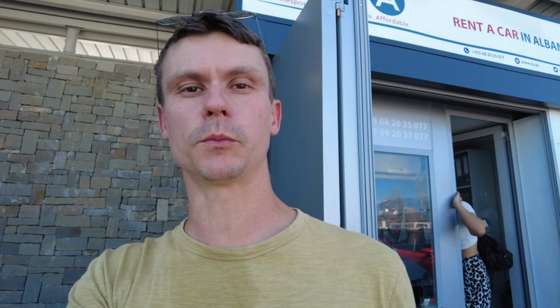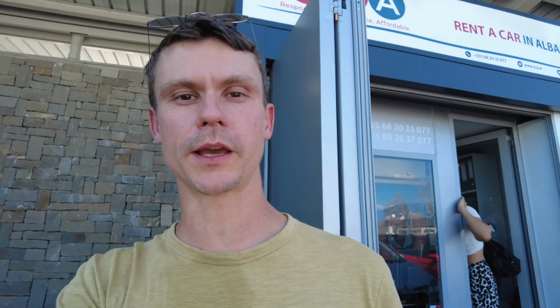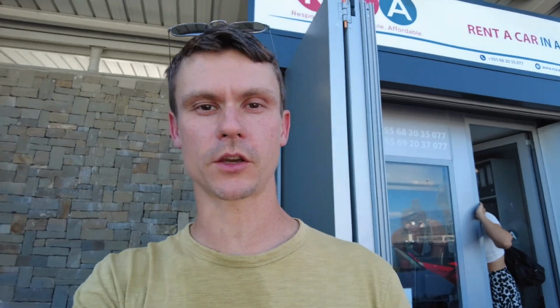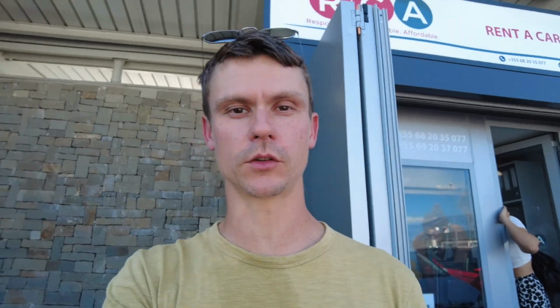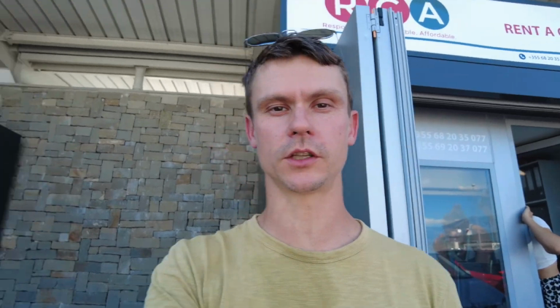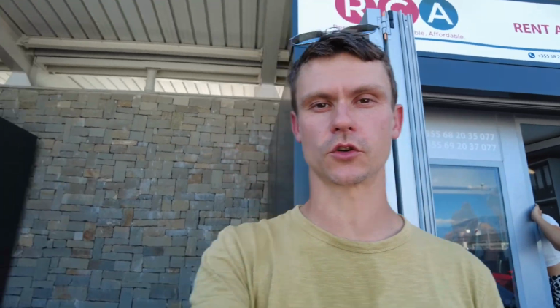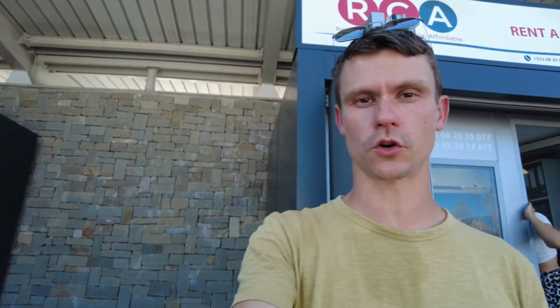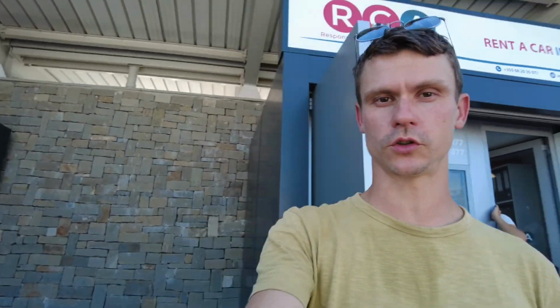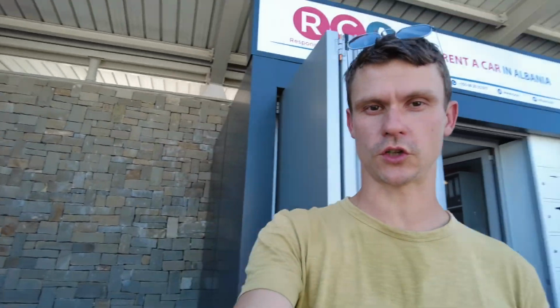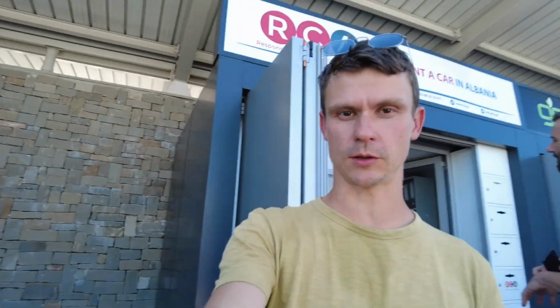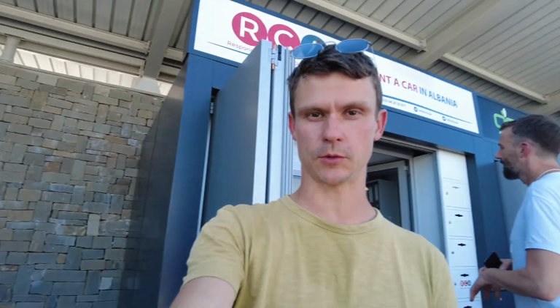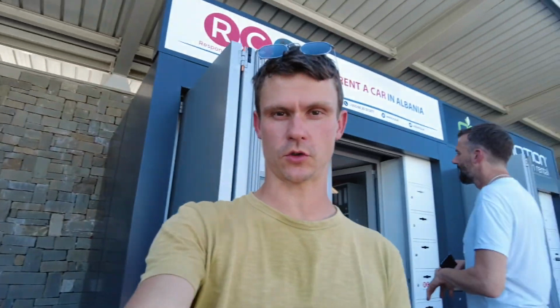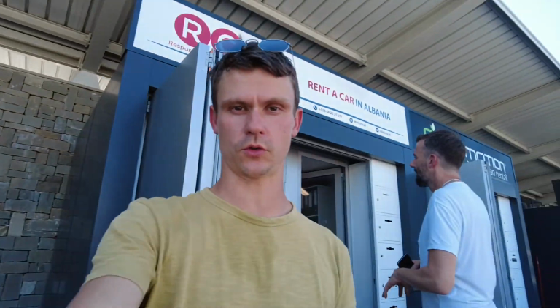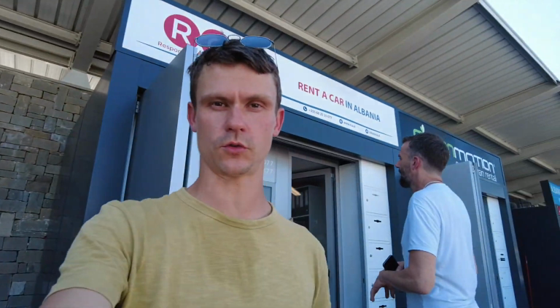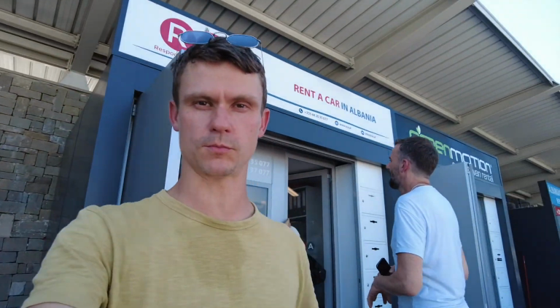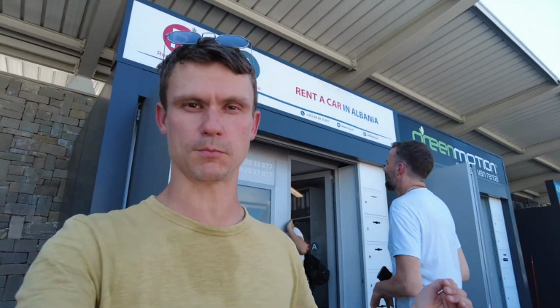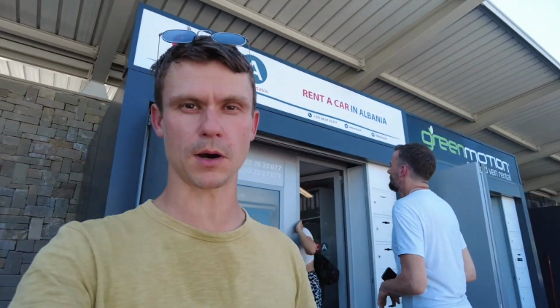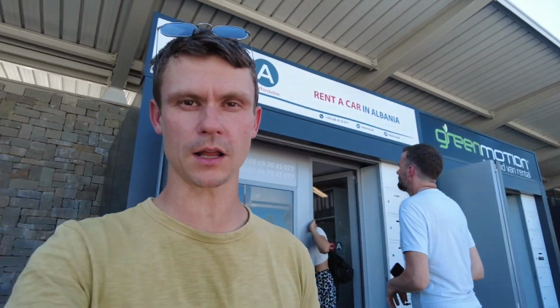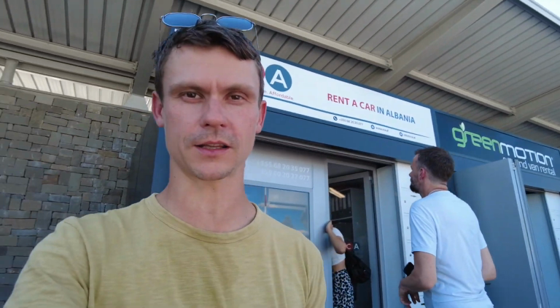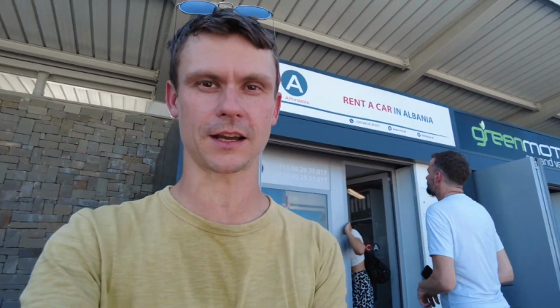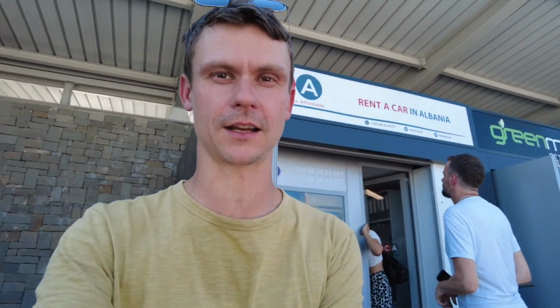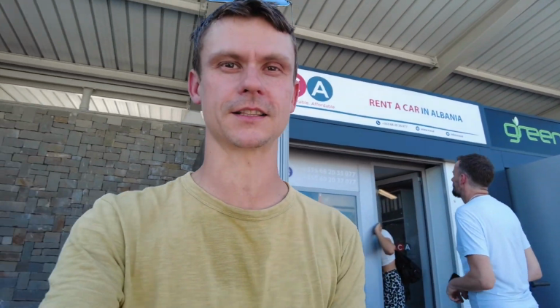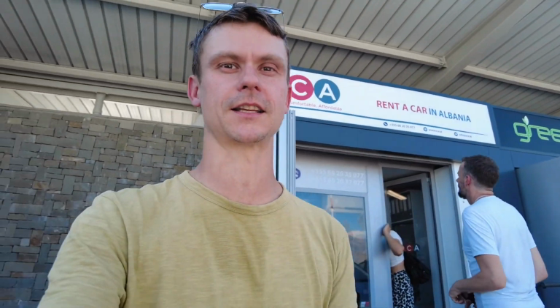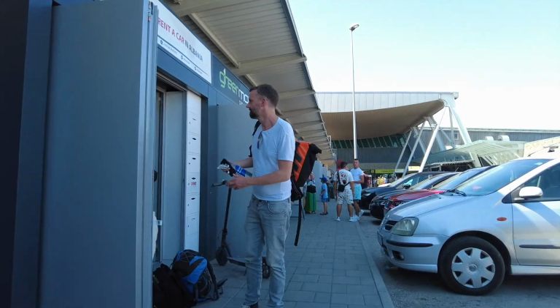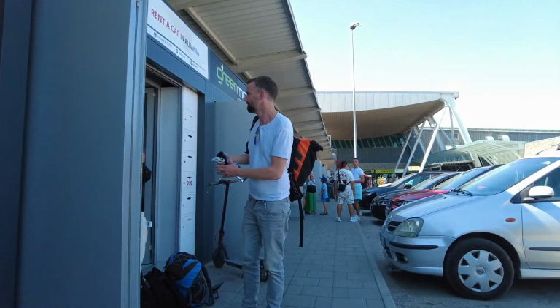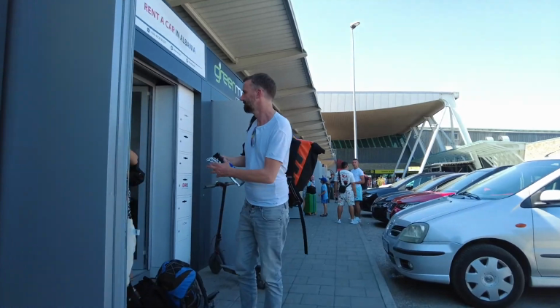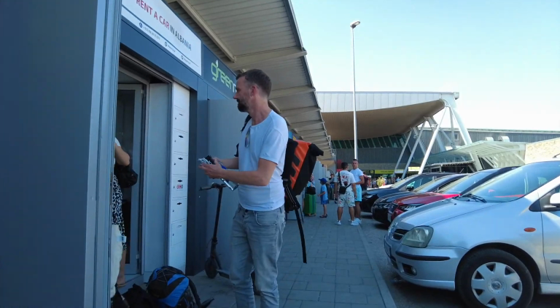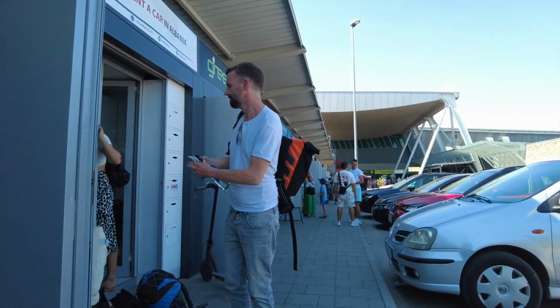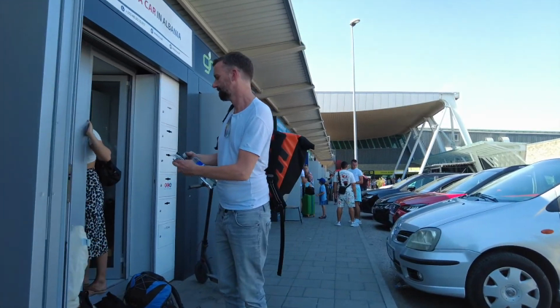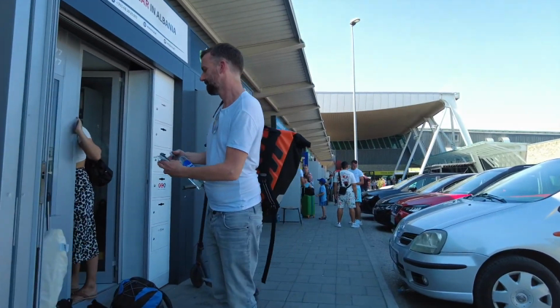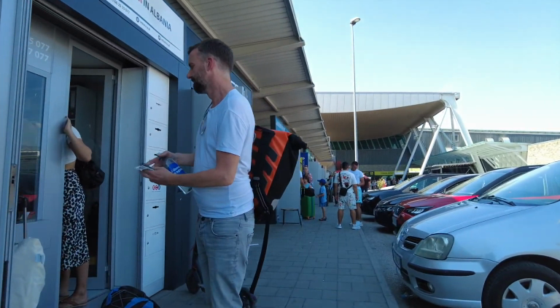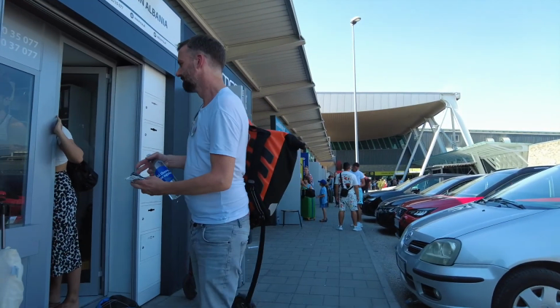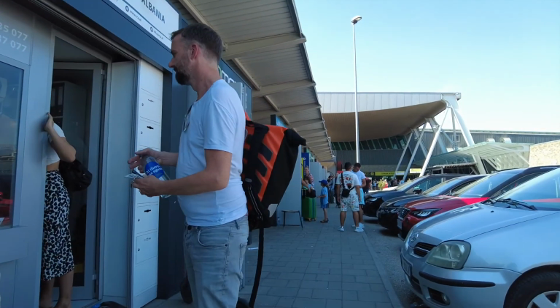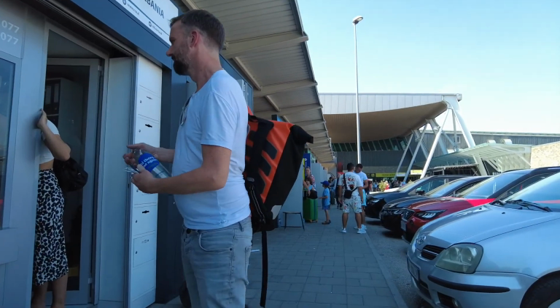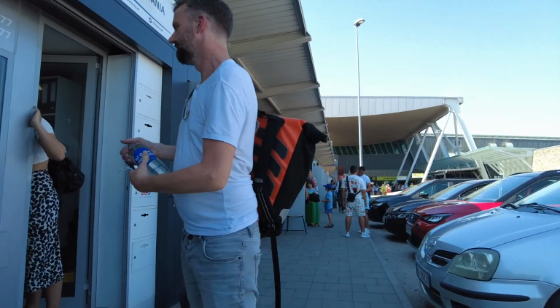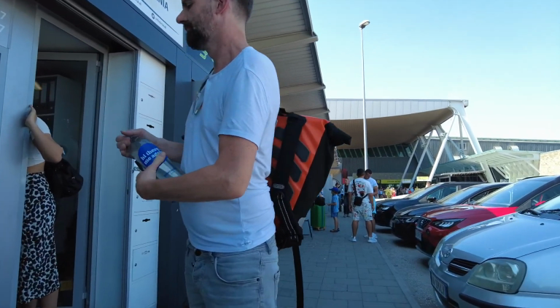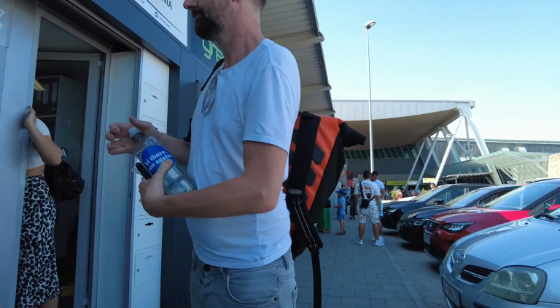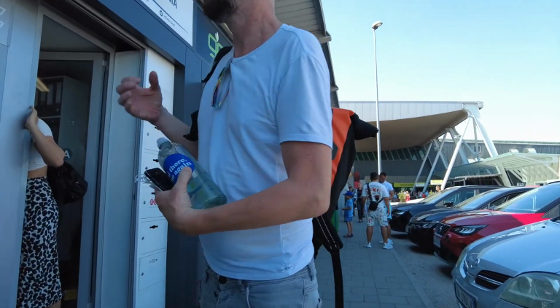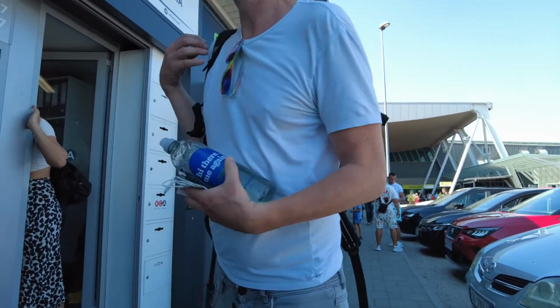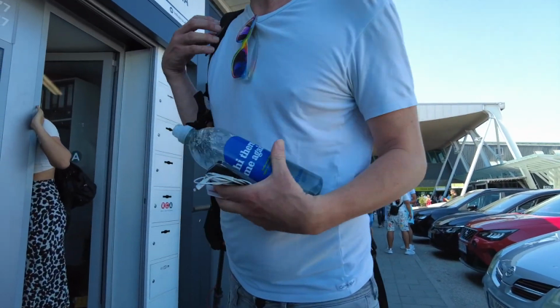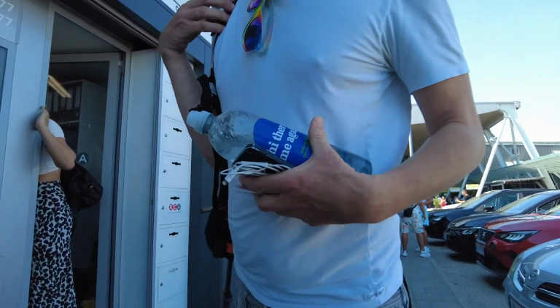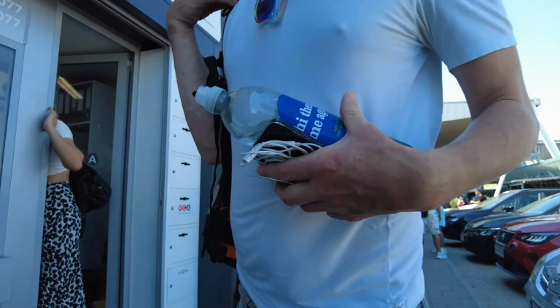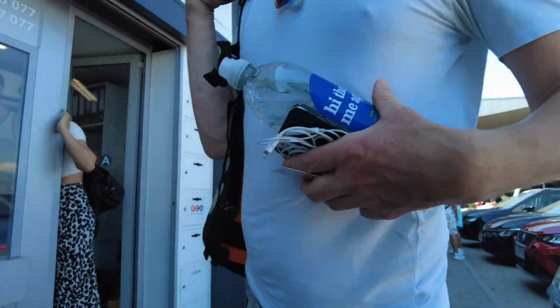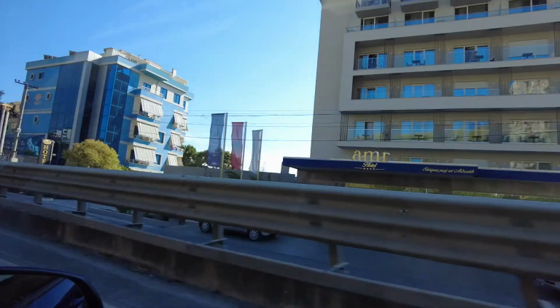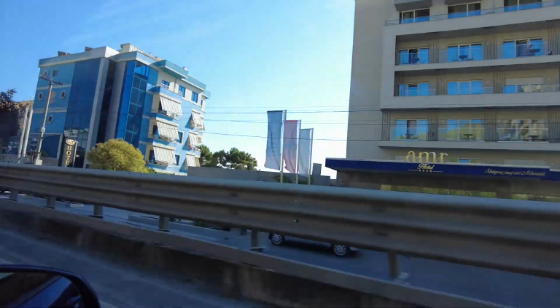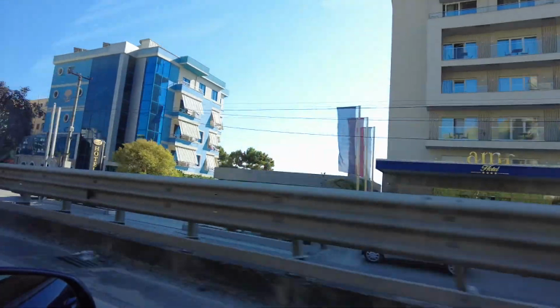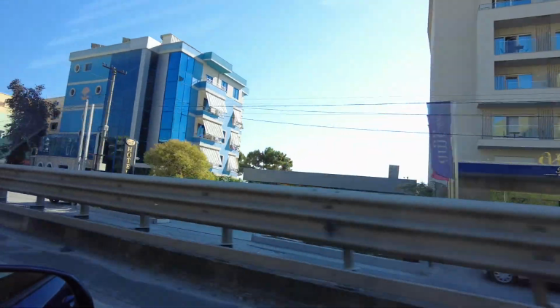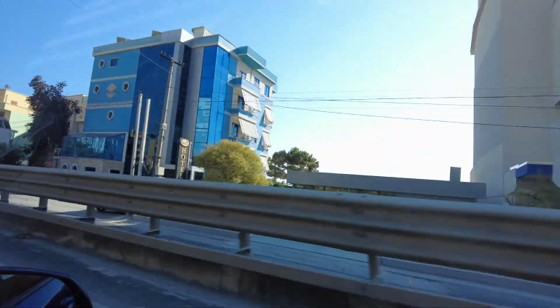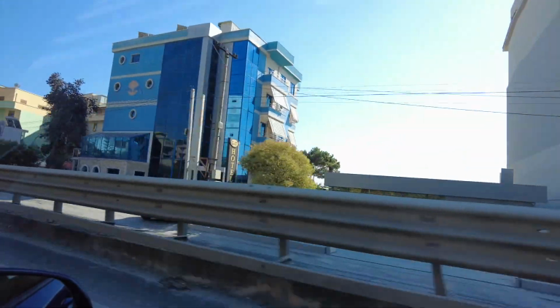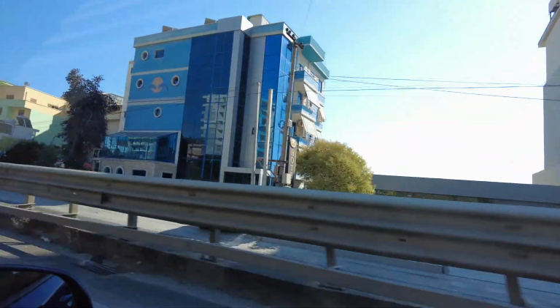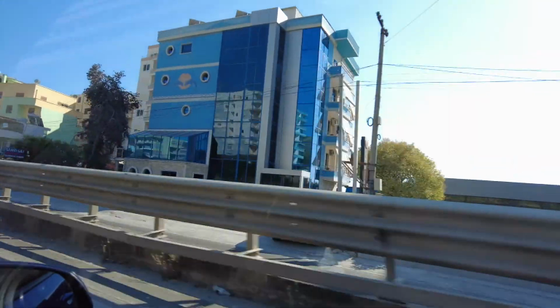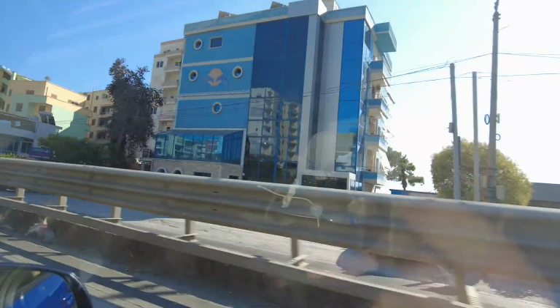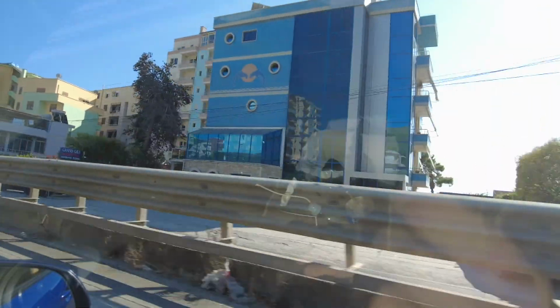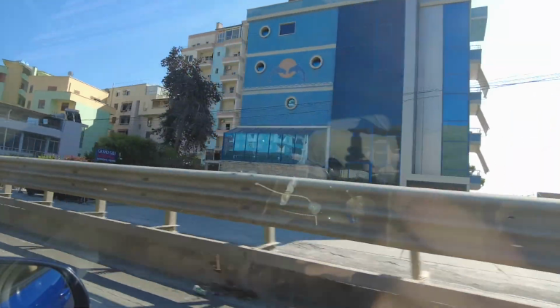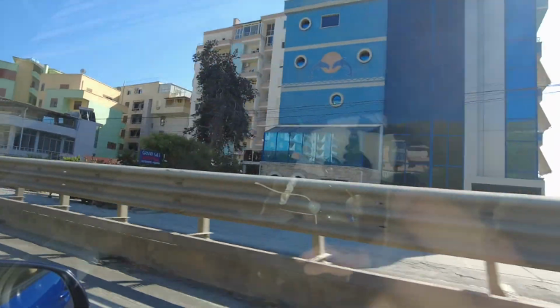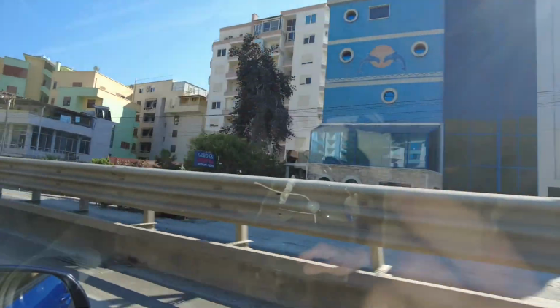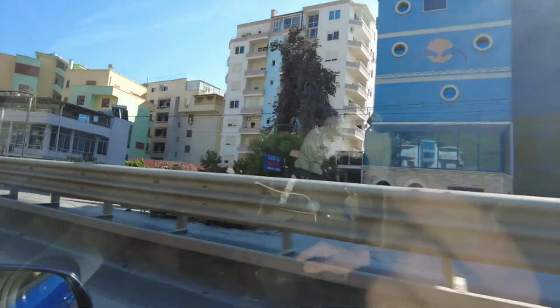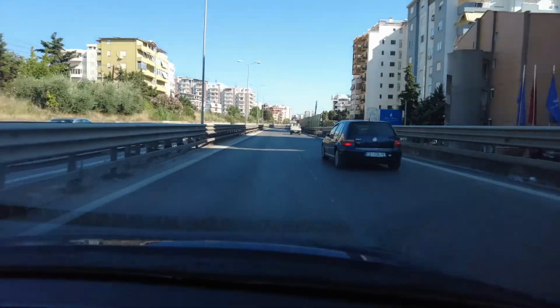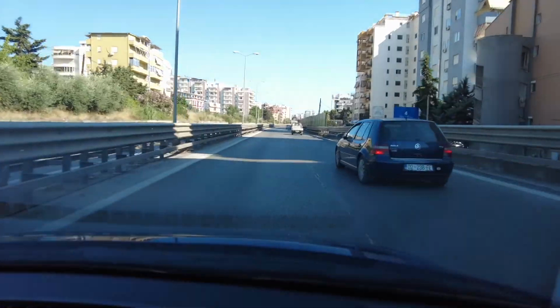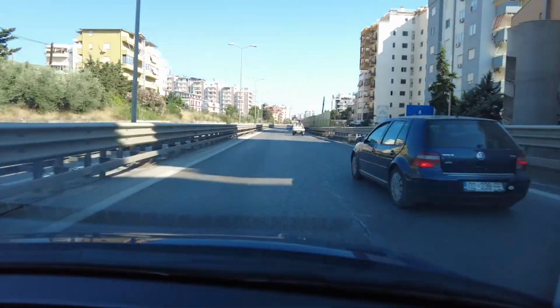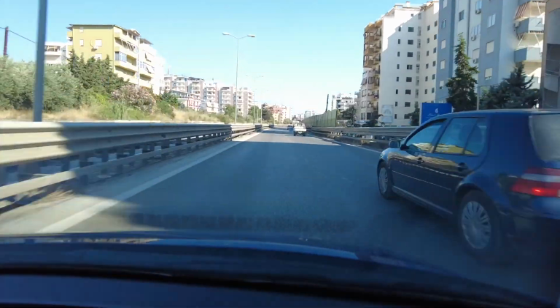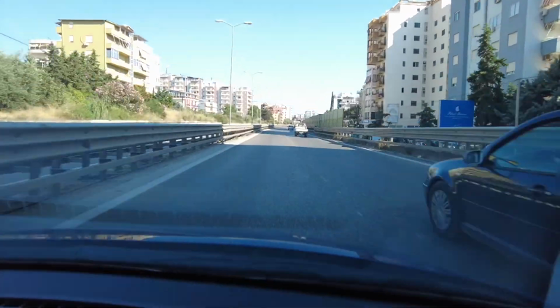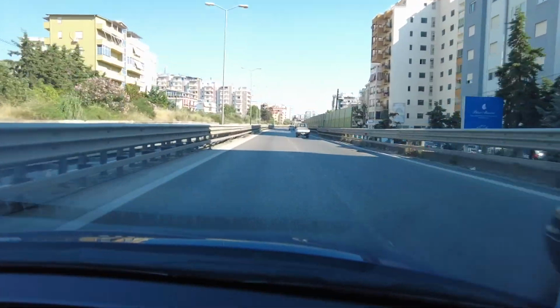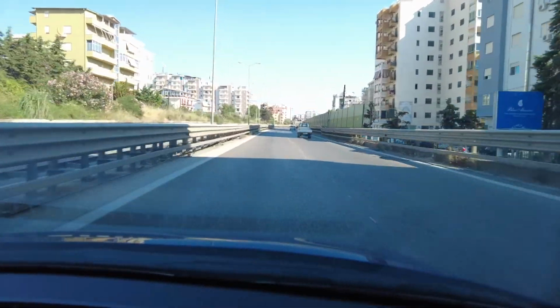We're on a road trip to the Balkans, and I'm going to tell you everything about how to make a road trip in the Balkans.